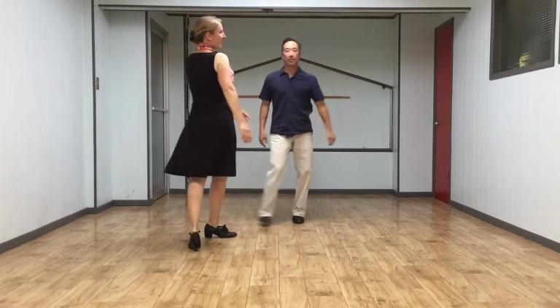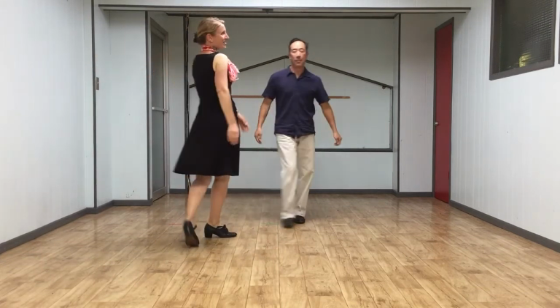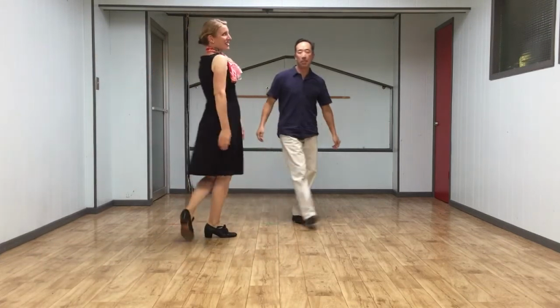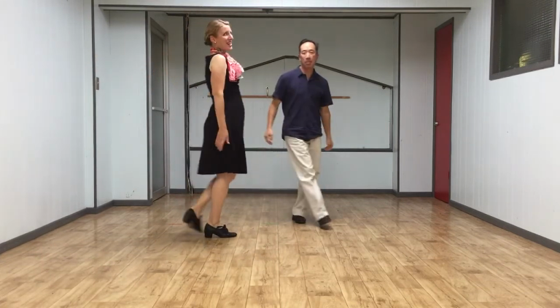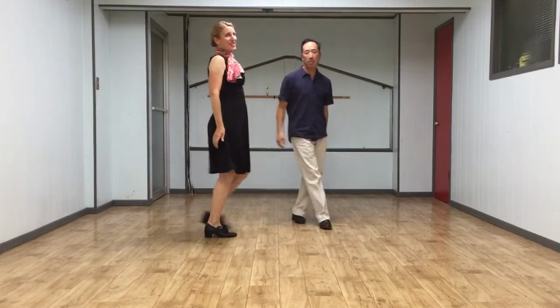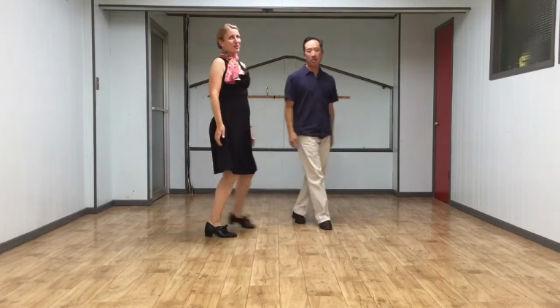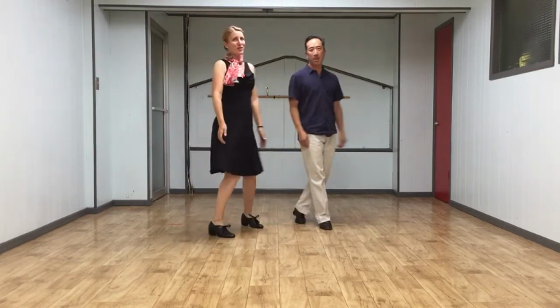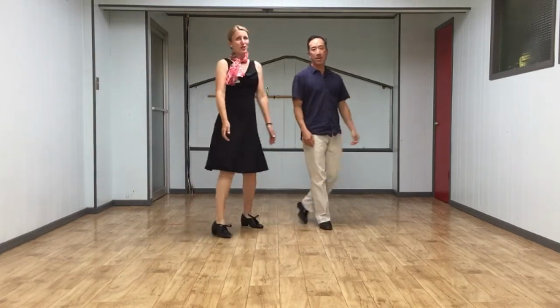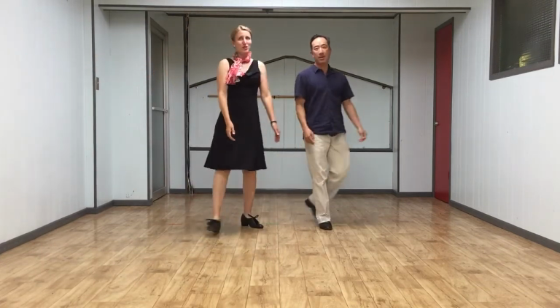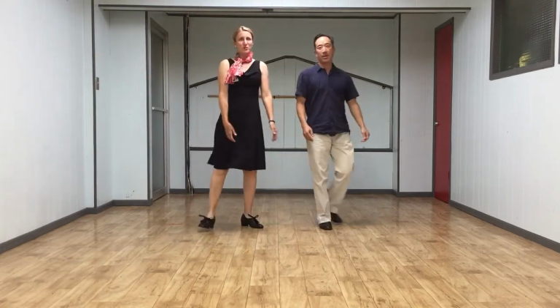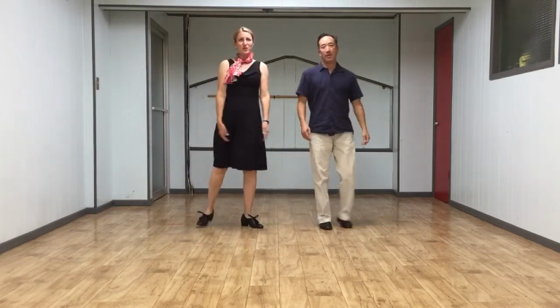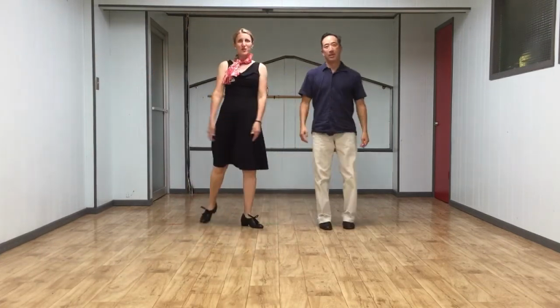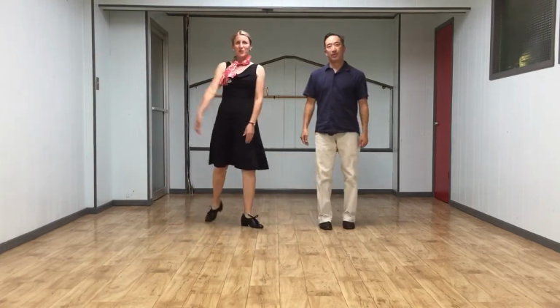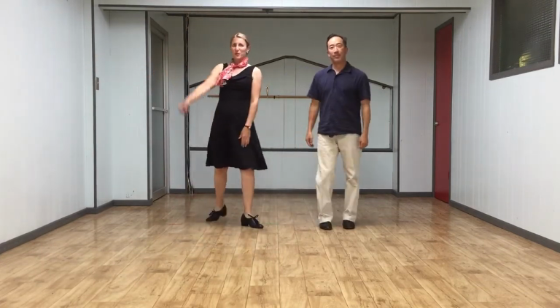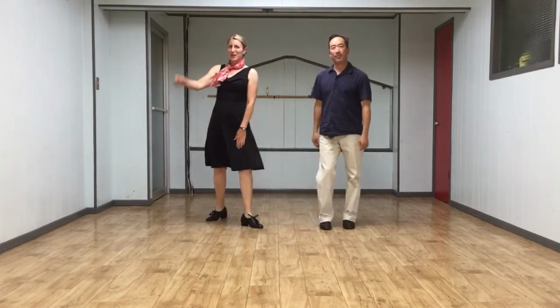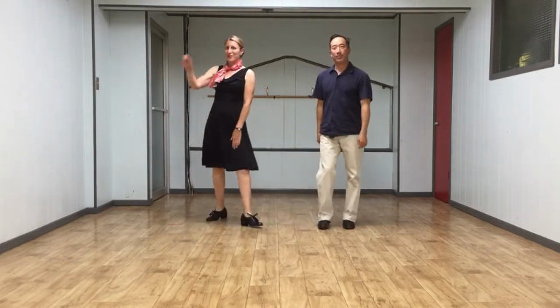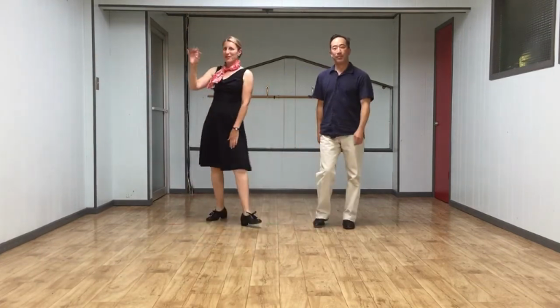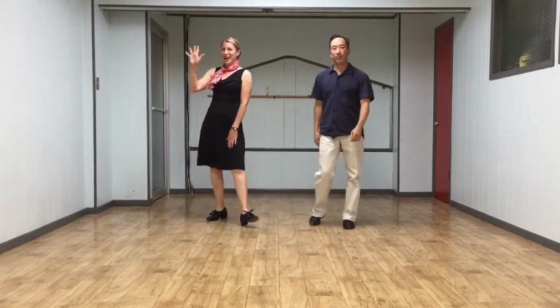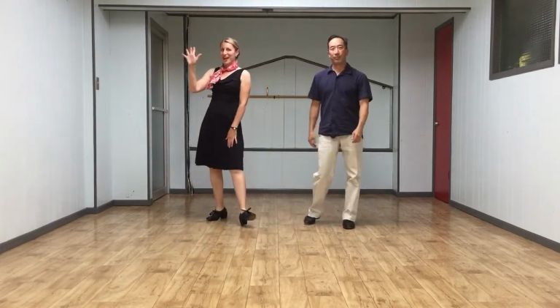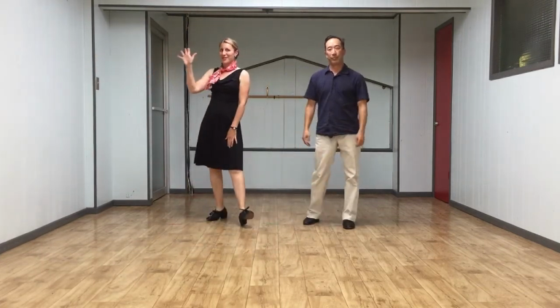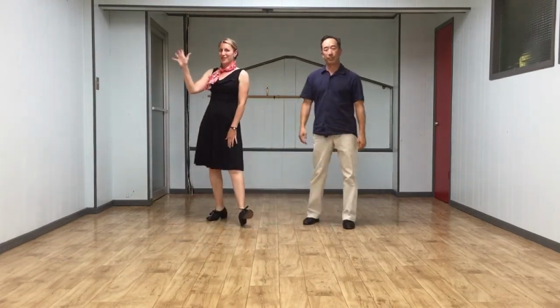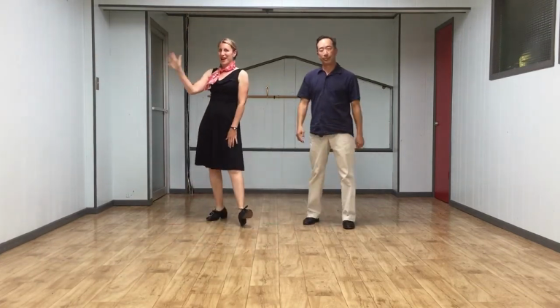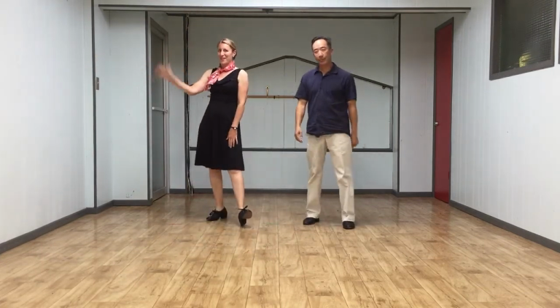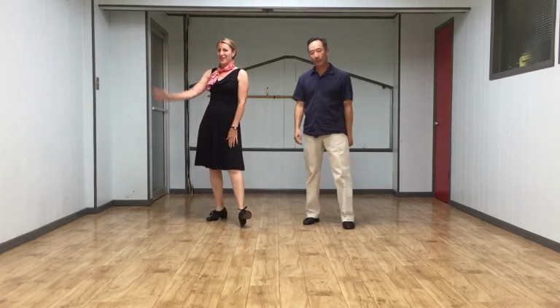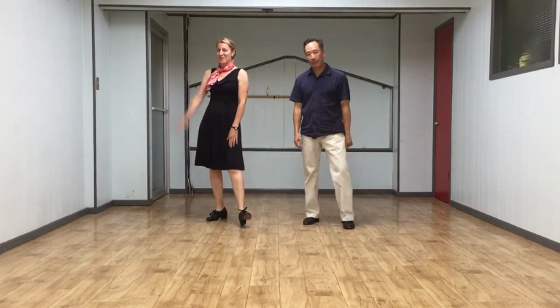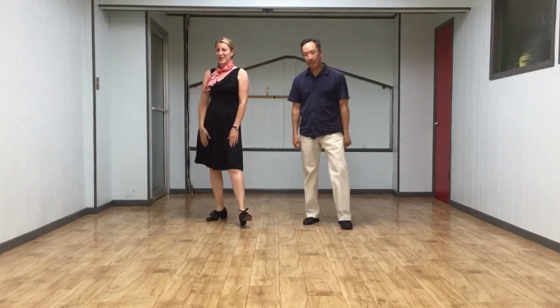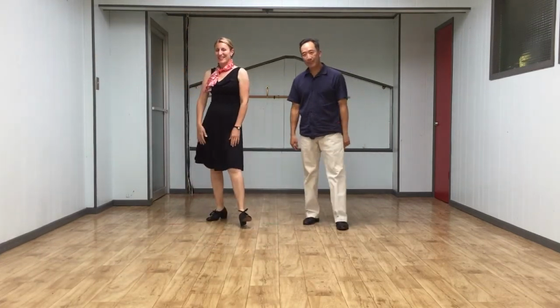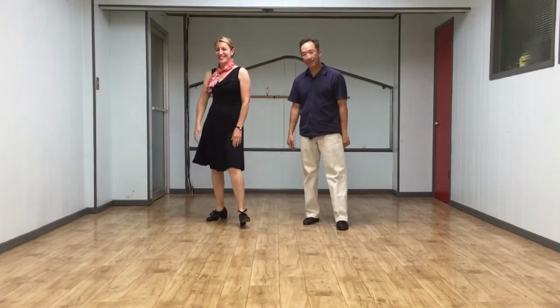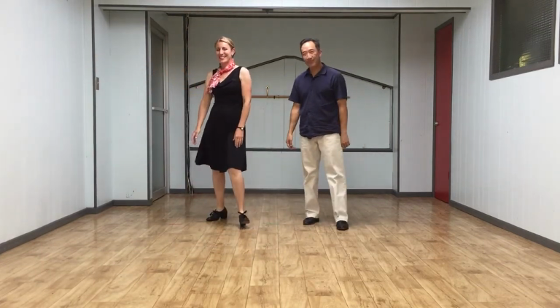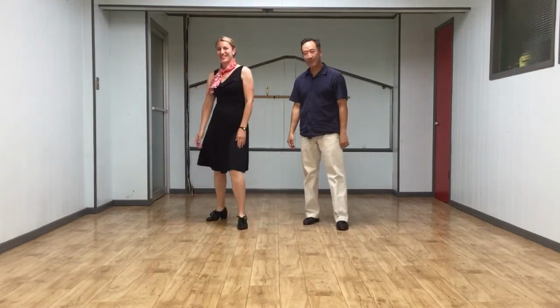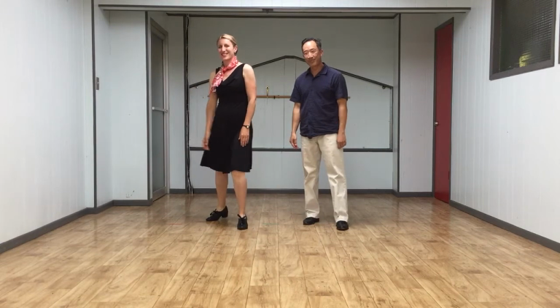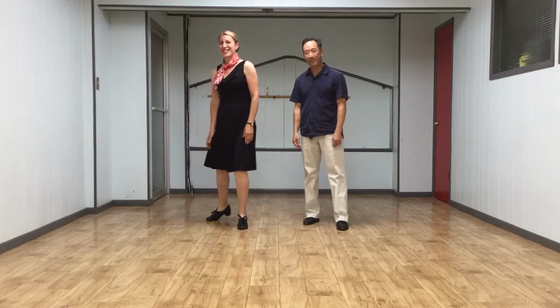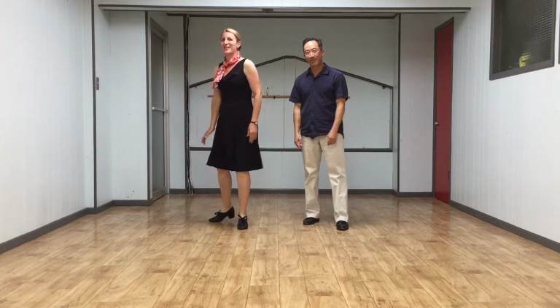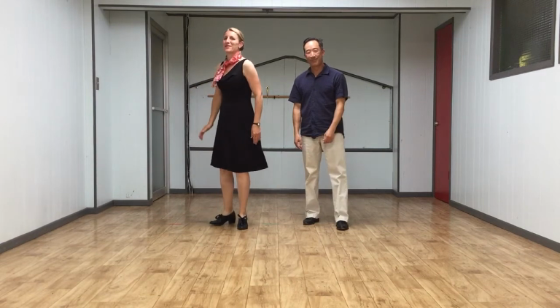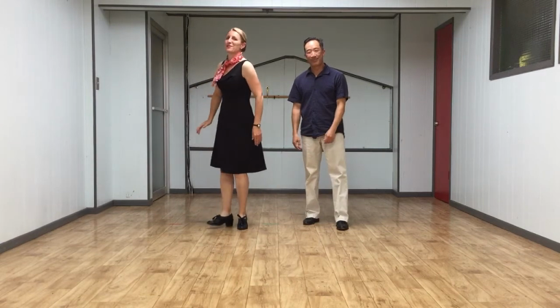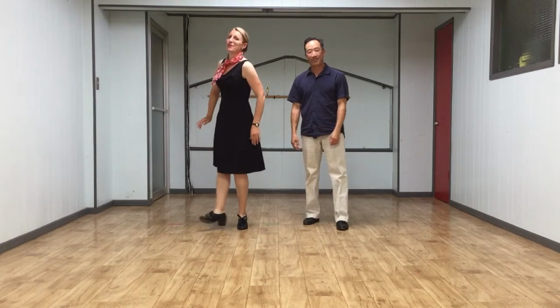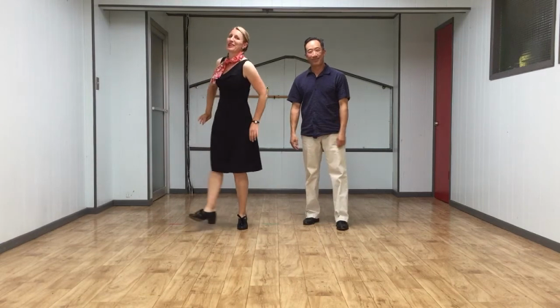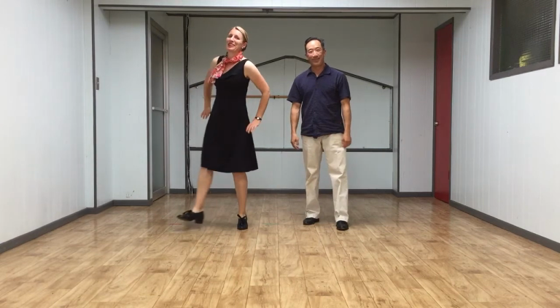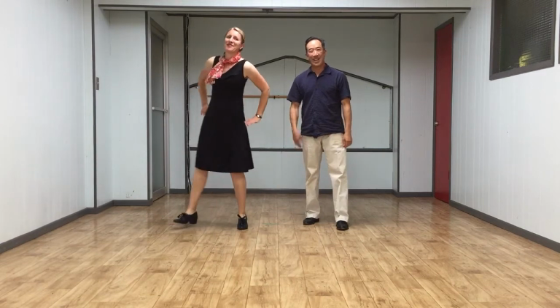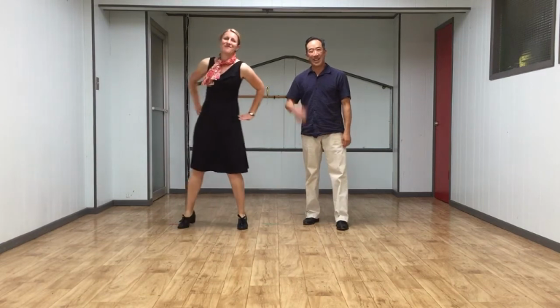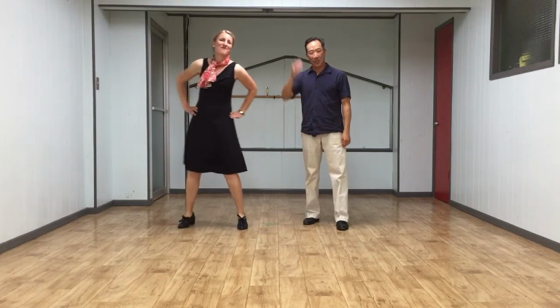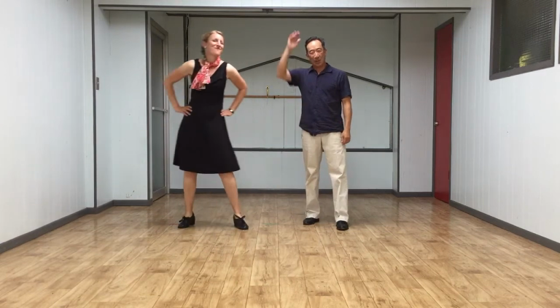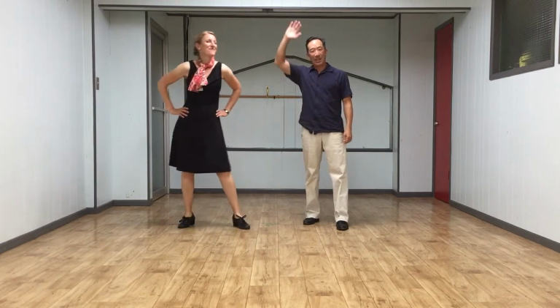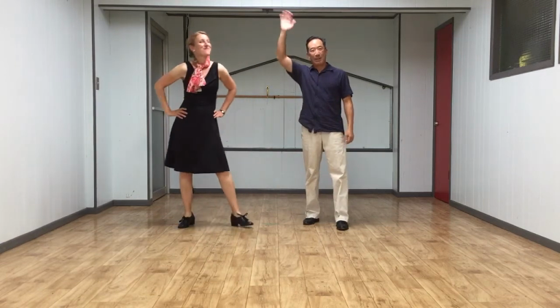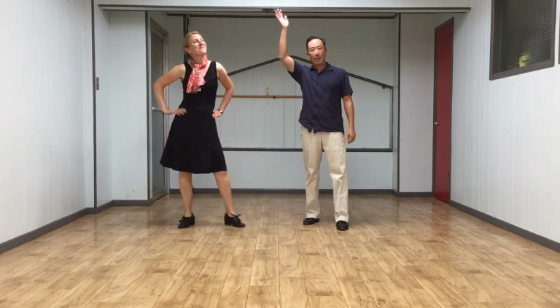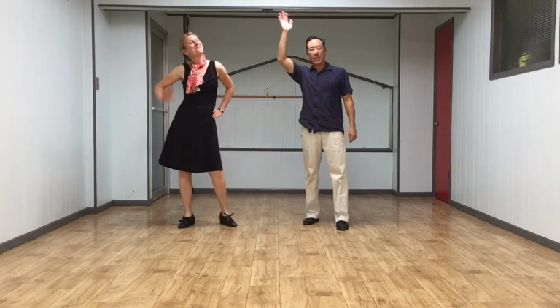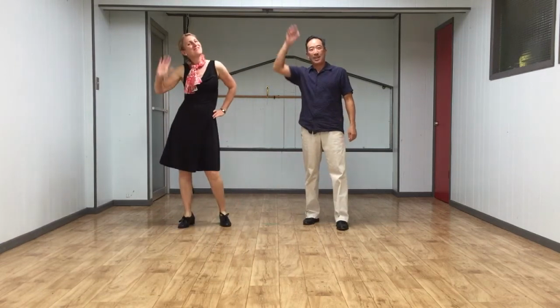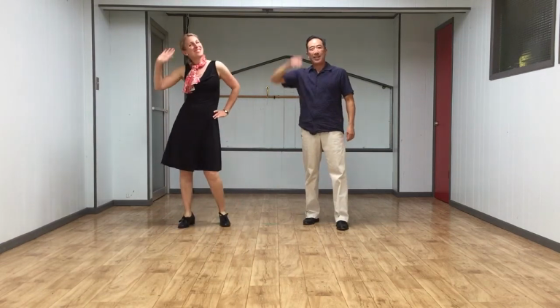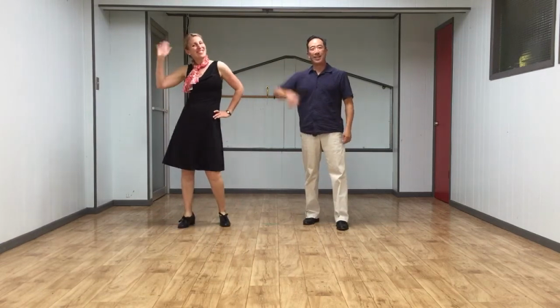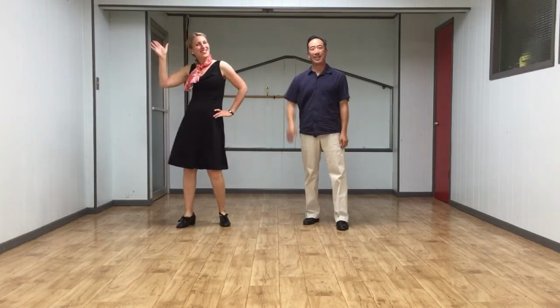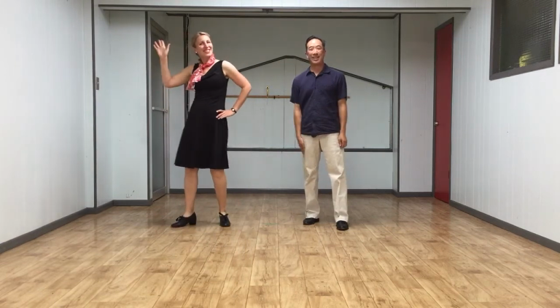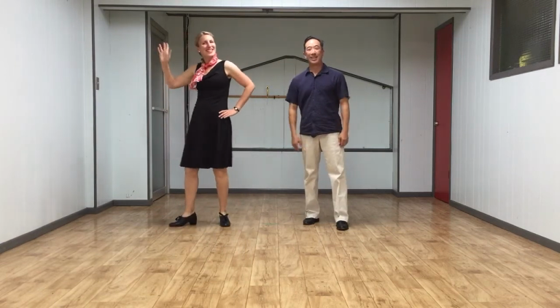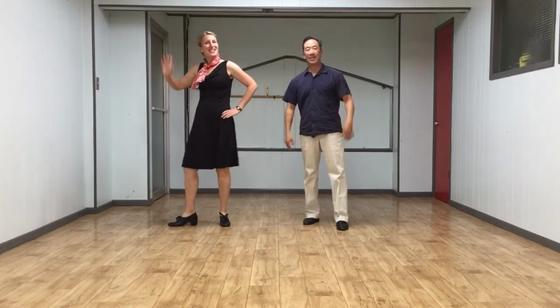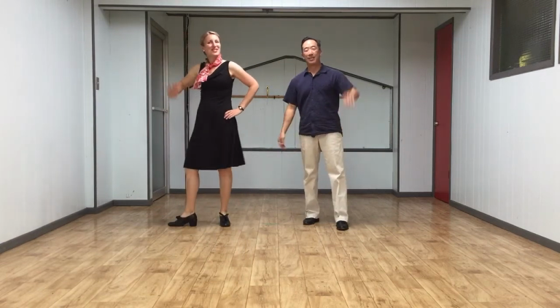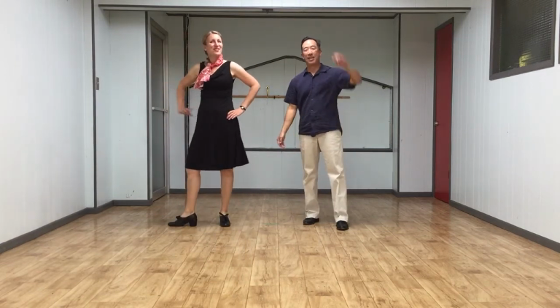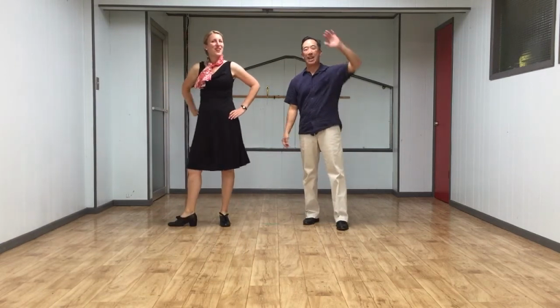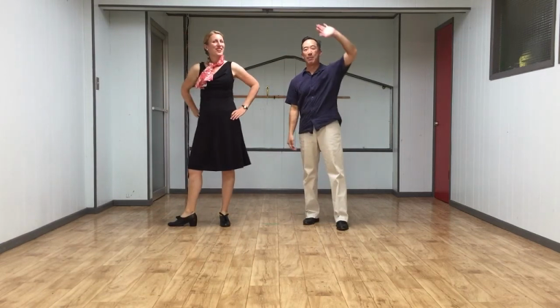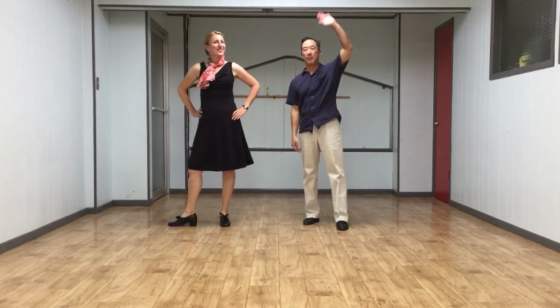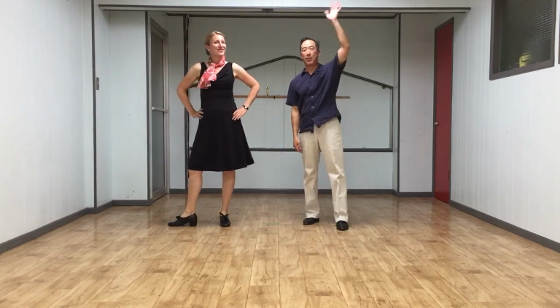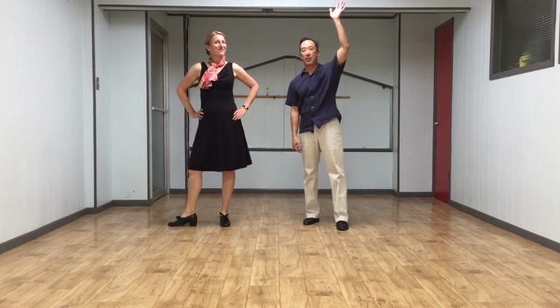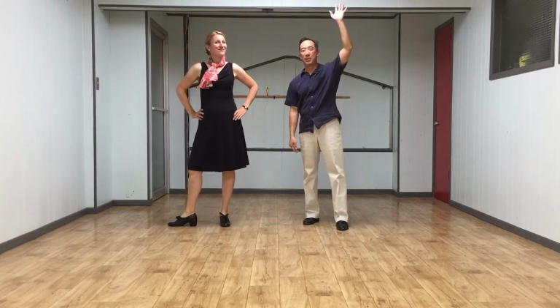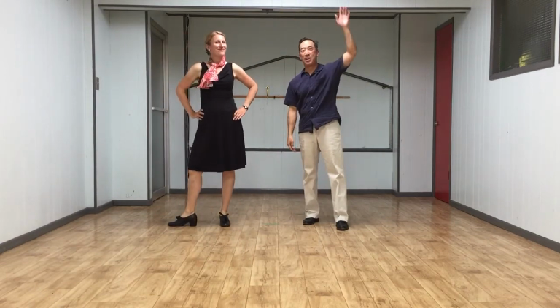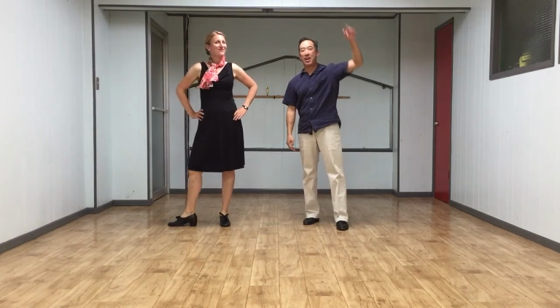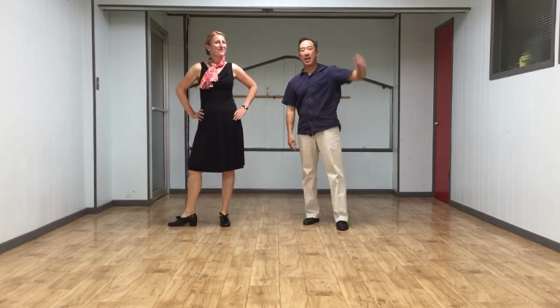Alright, that was our new move for Week 5. Have fun practicing those steps everybody! So long, everyone. See you on the dance floor. Happy Fourth of July.